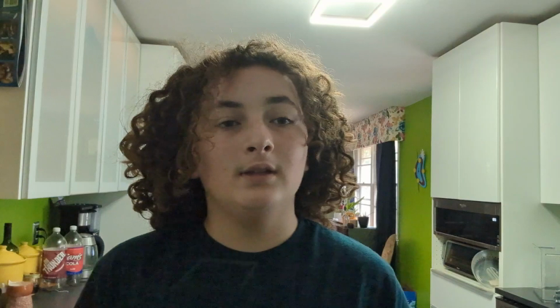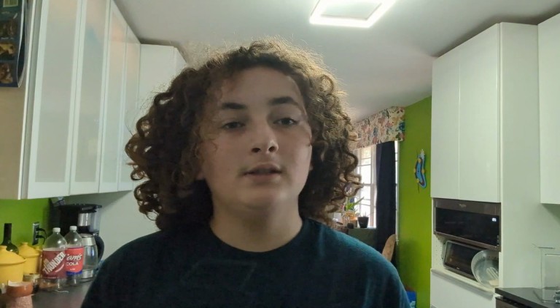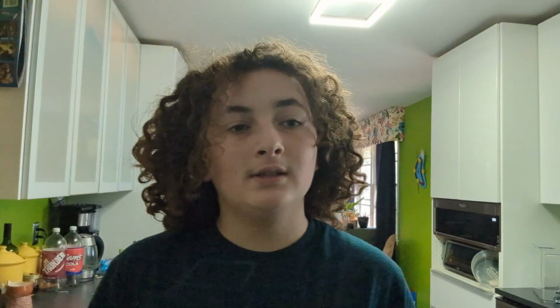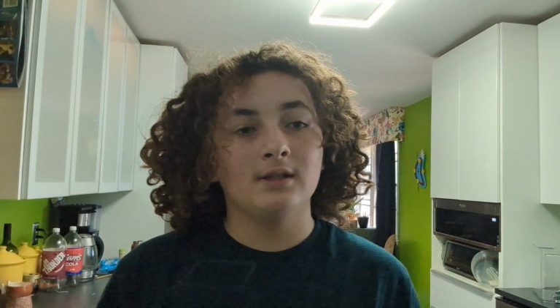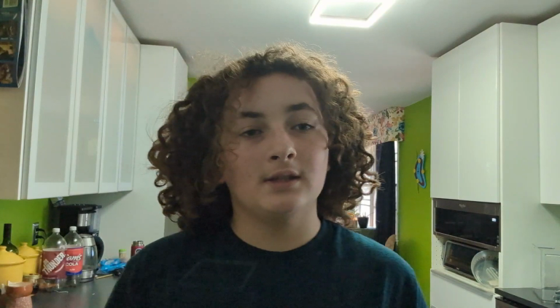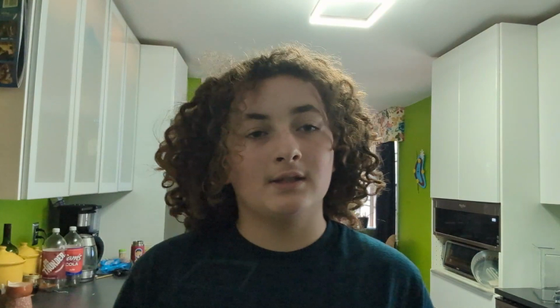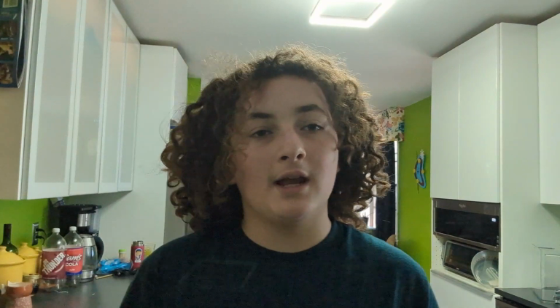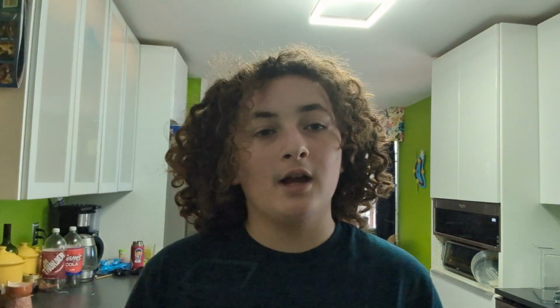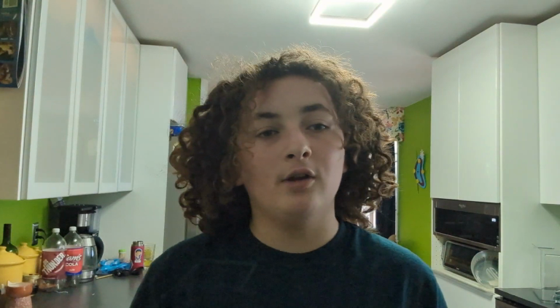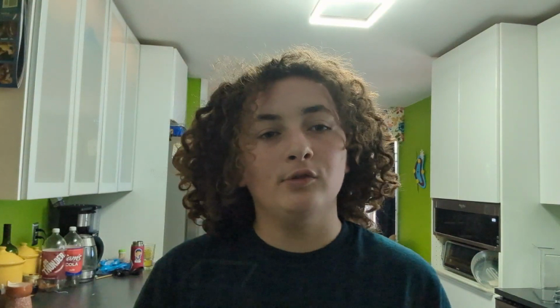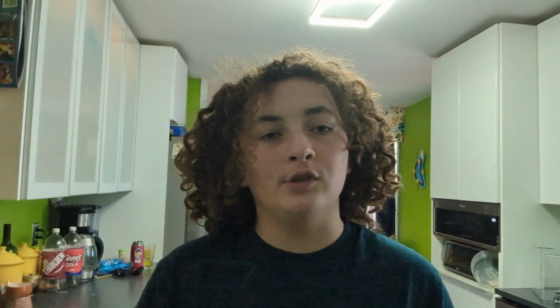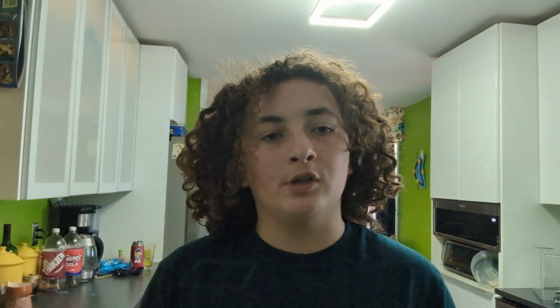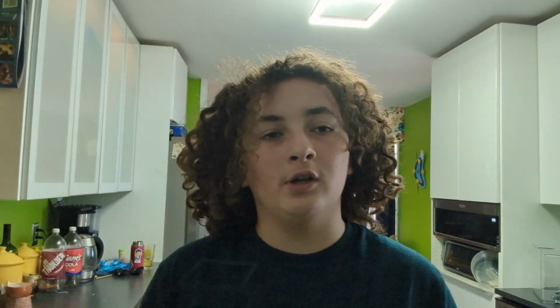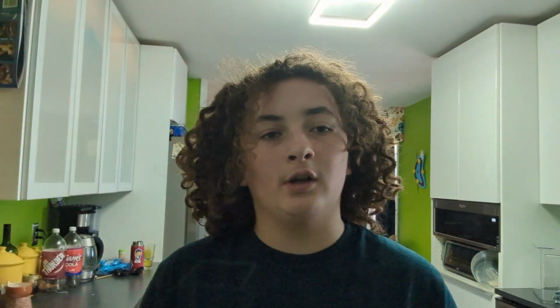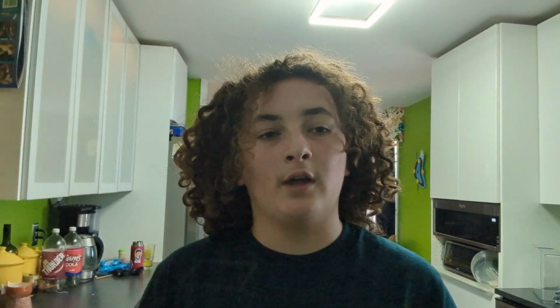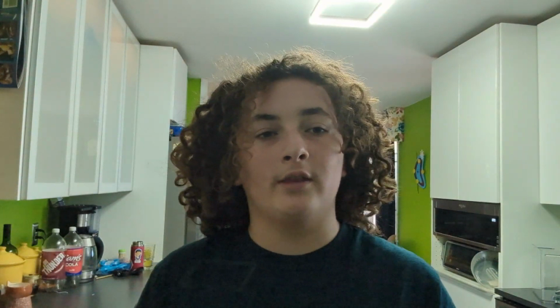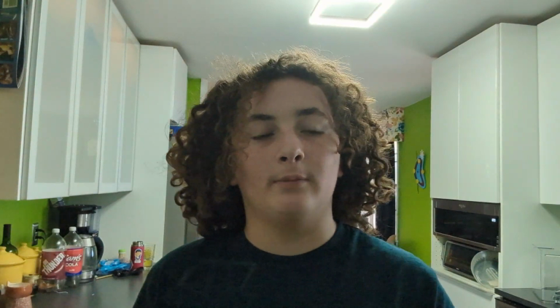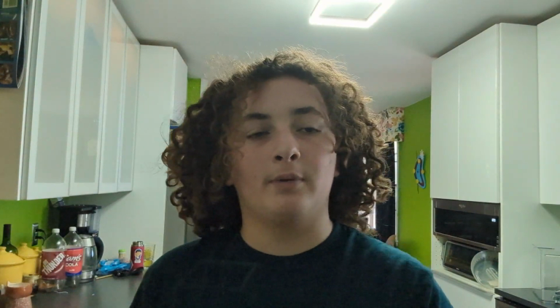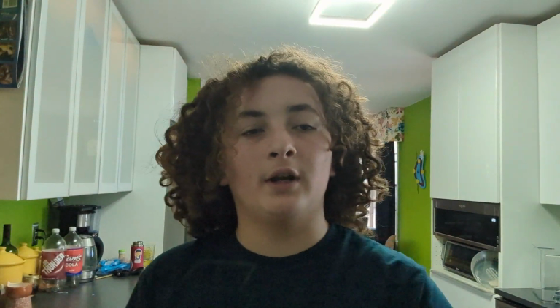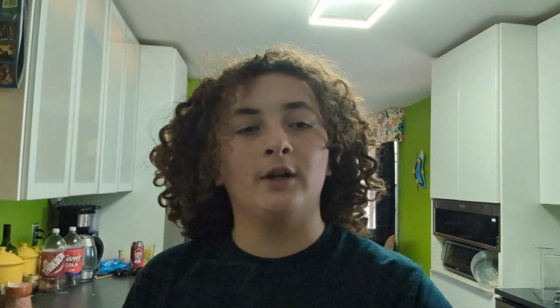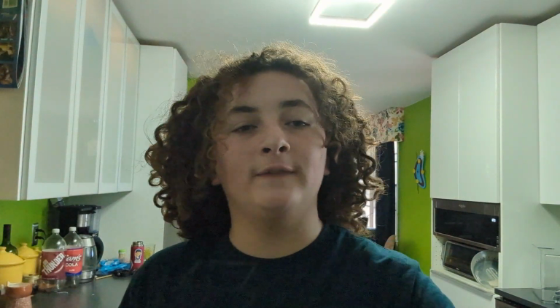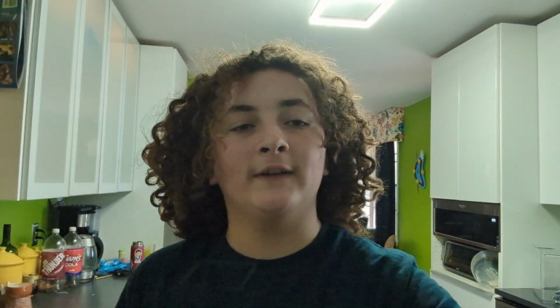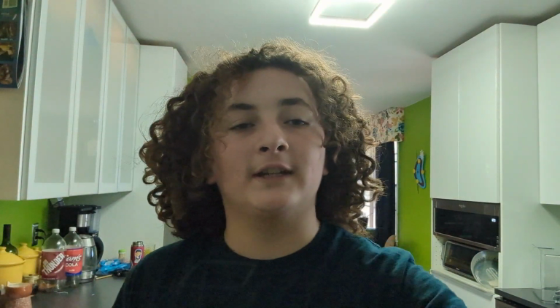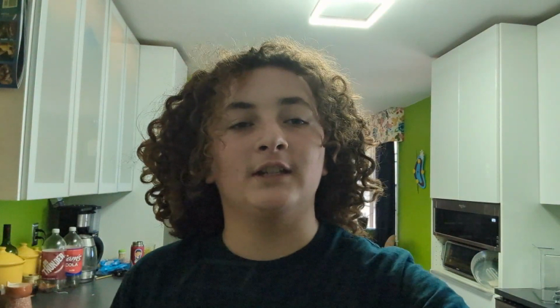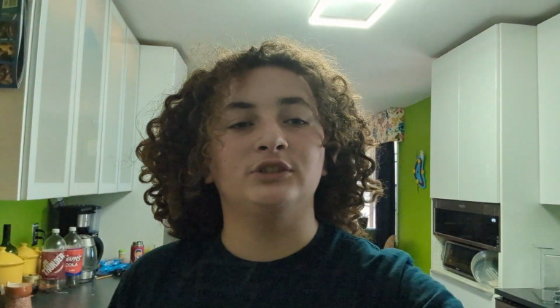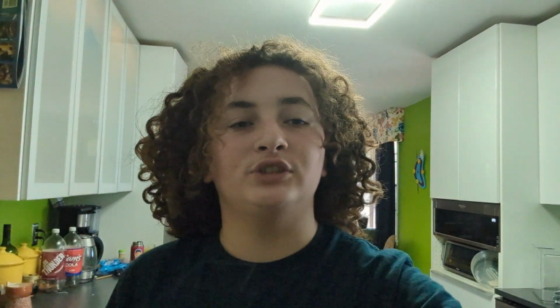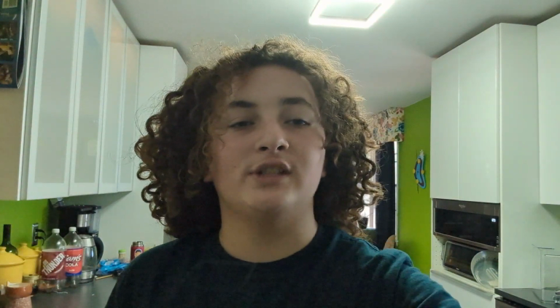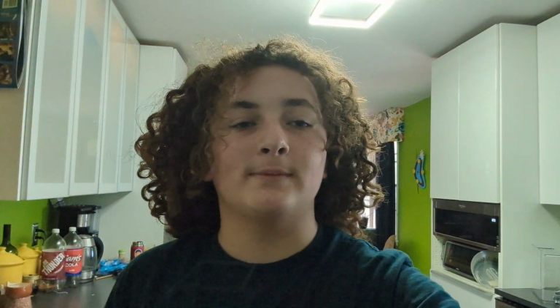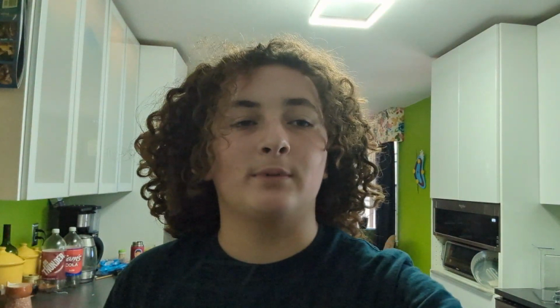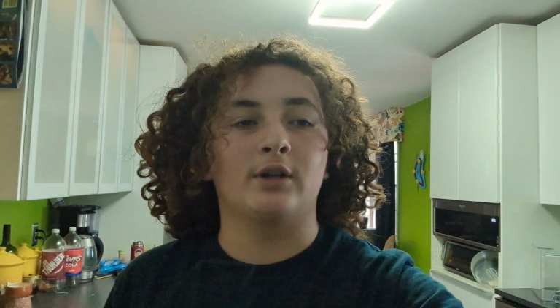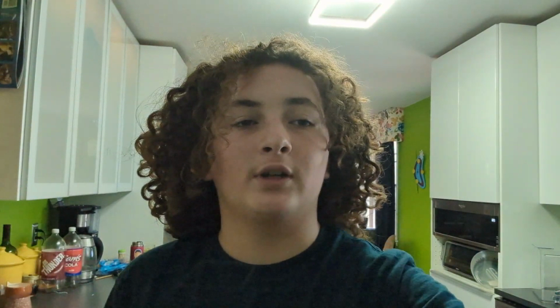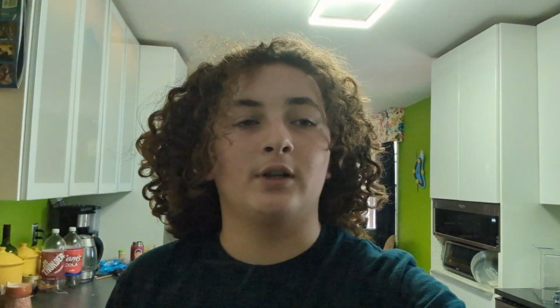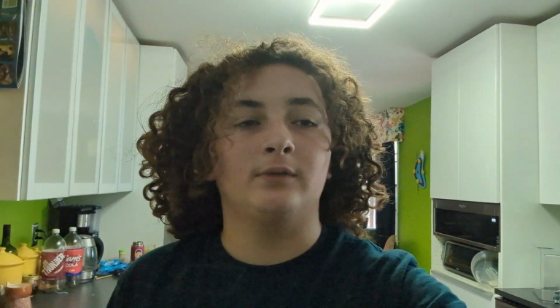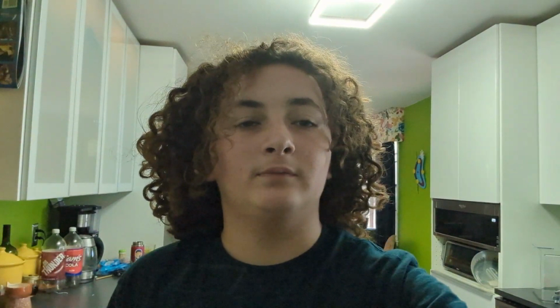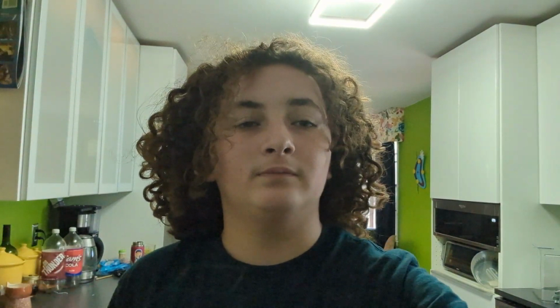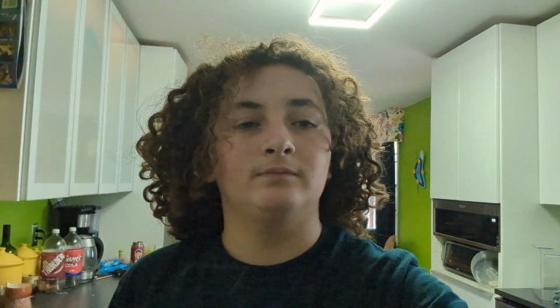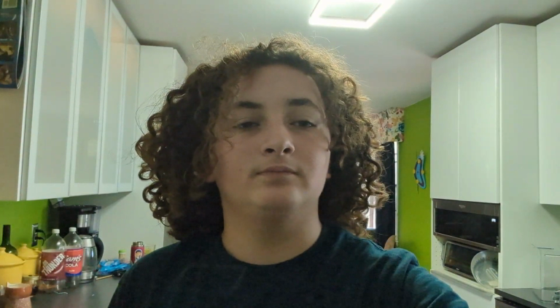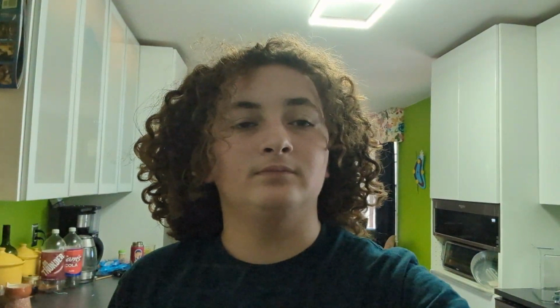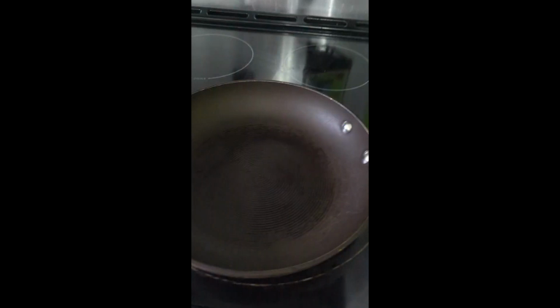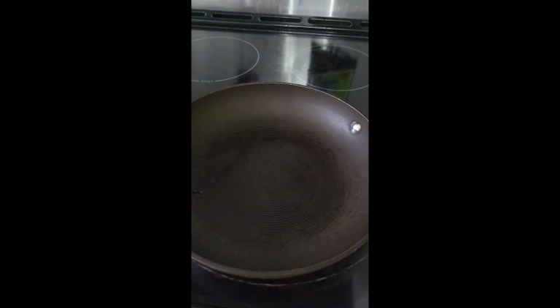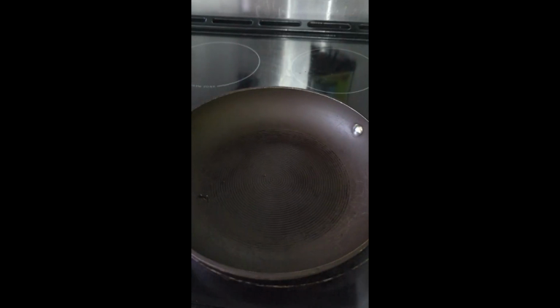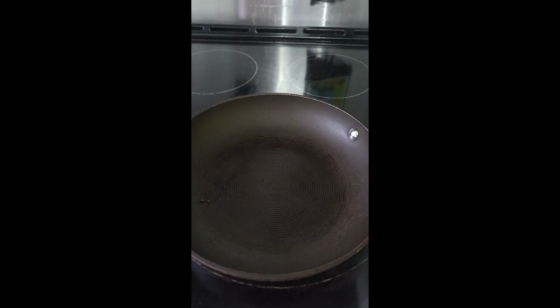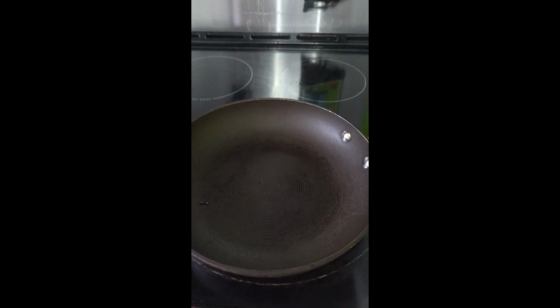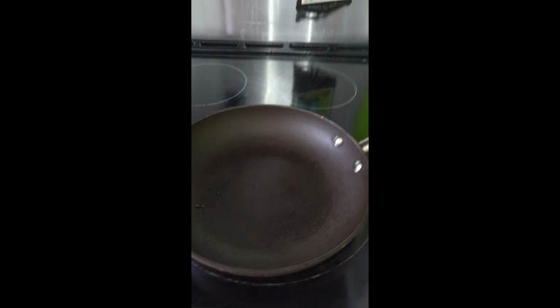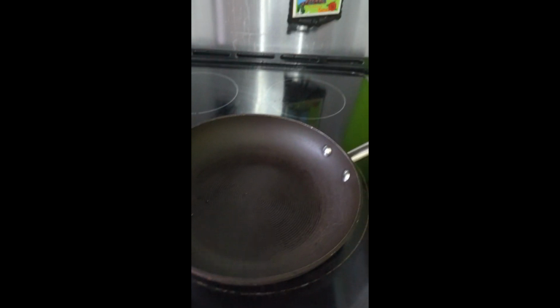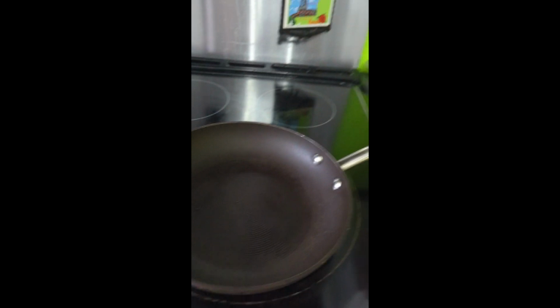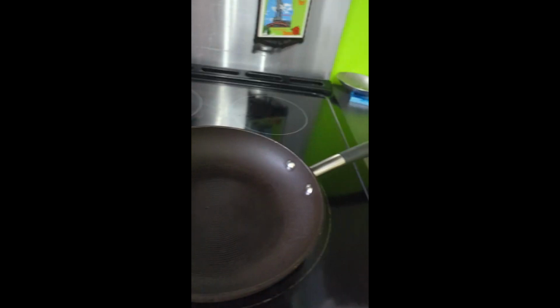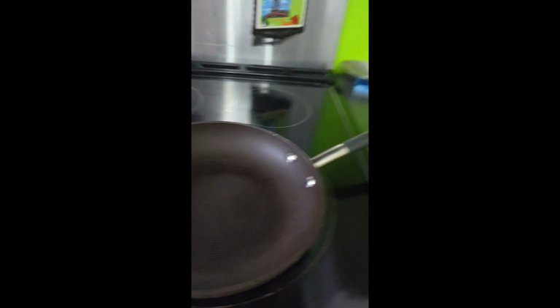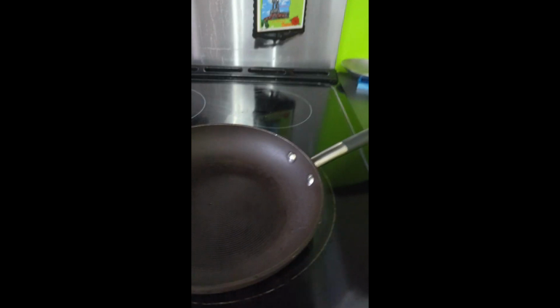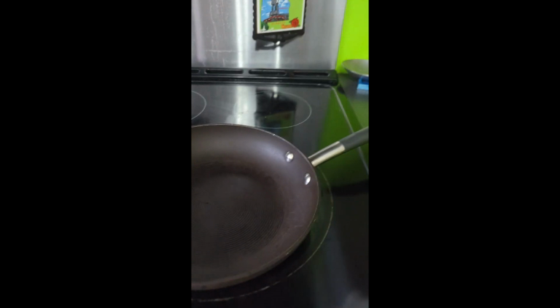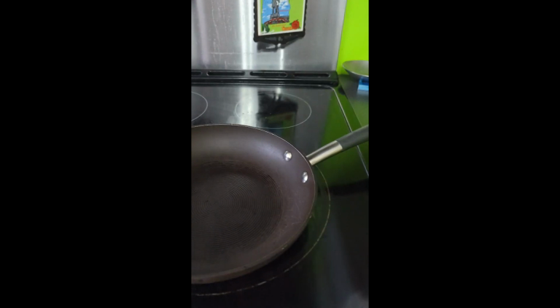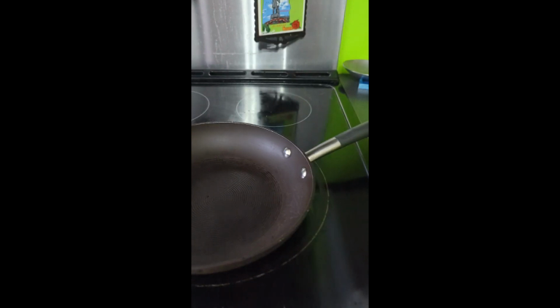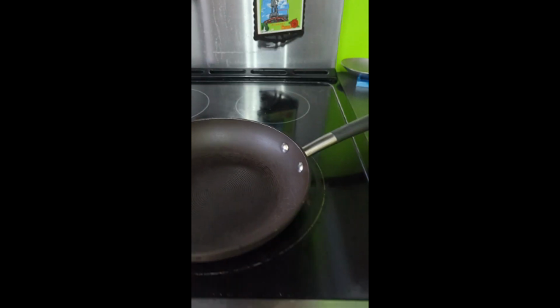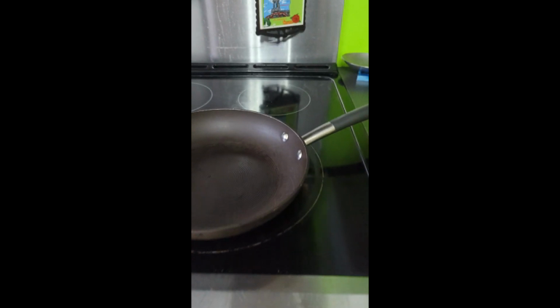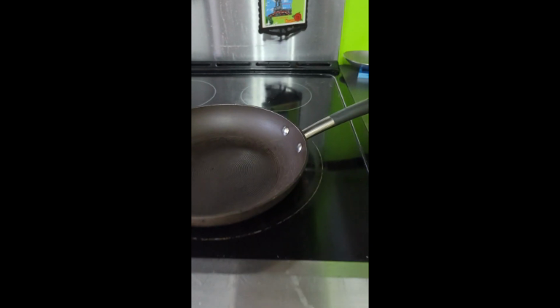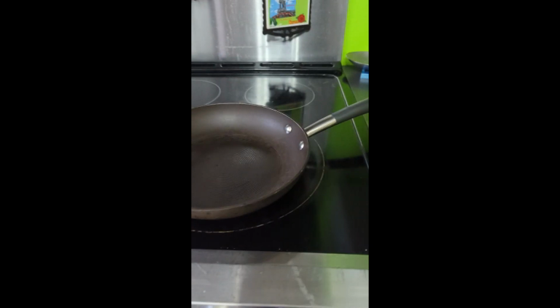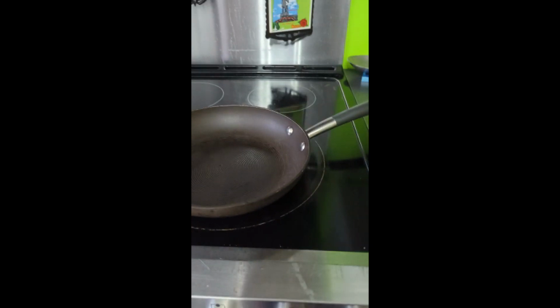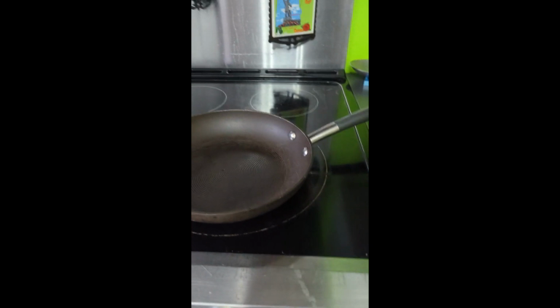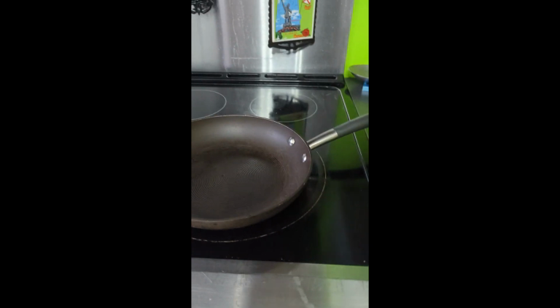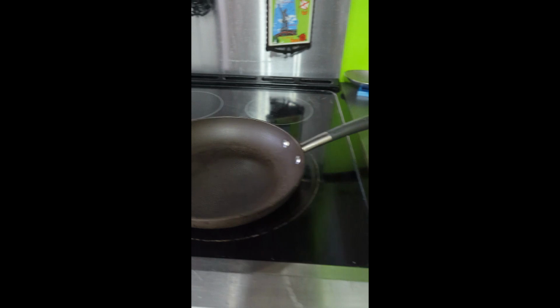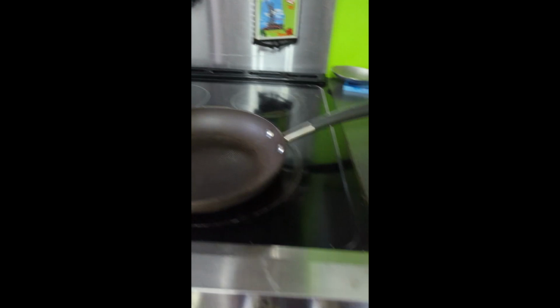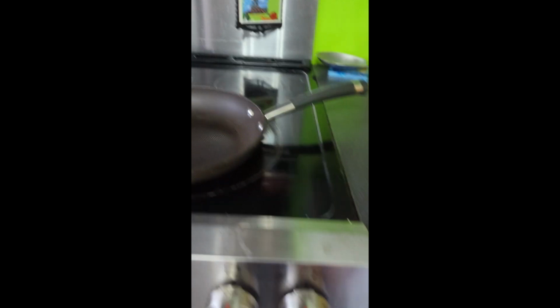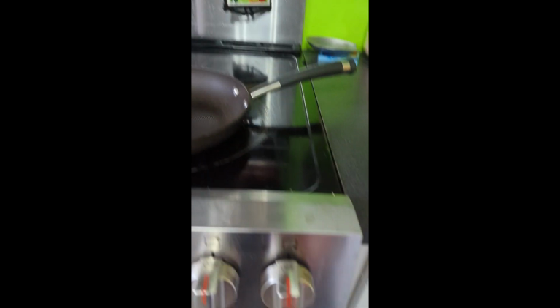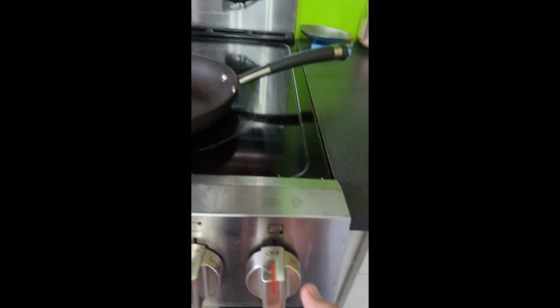This is how to cook the perfect cheeseburger. First, you're going to want to heat up your pan.